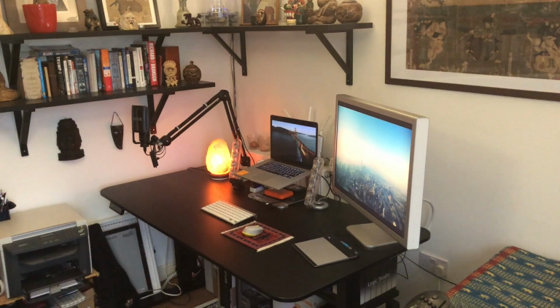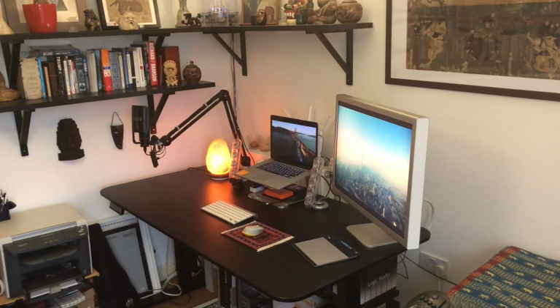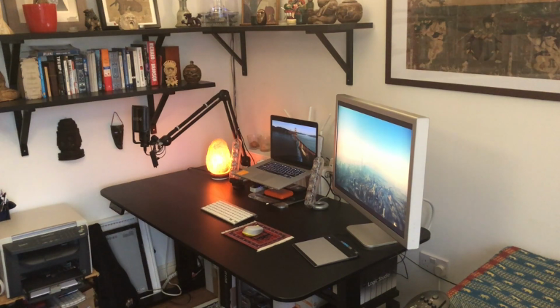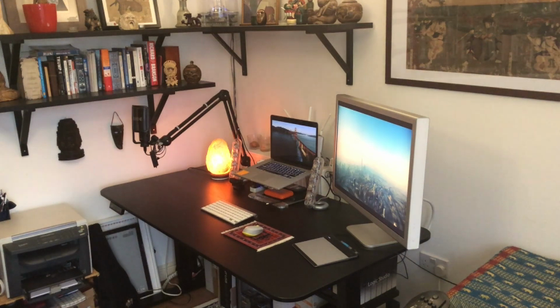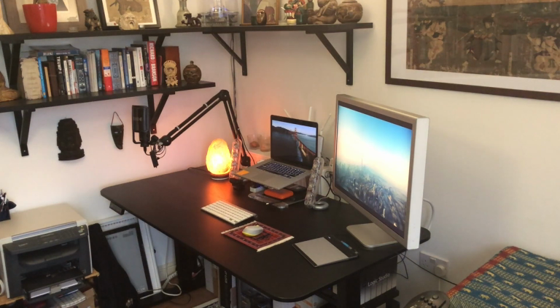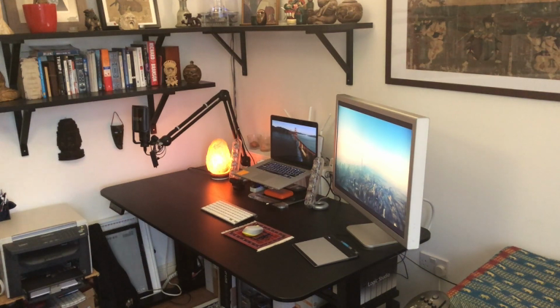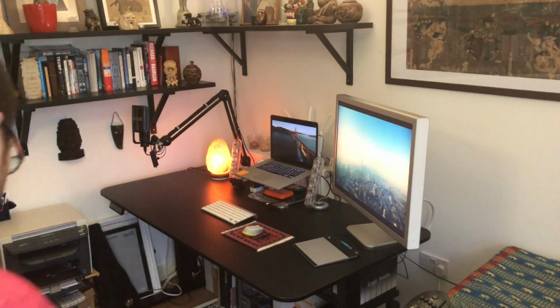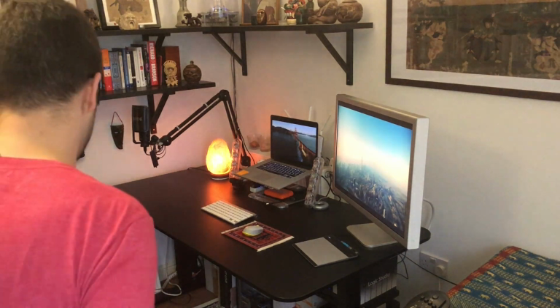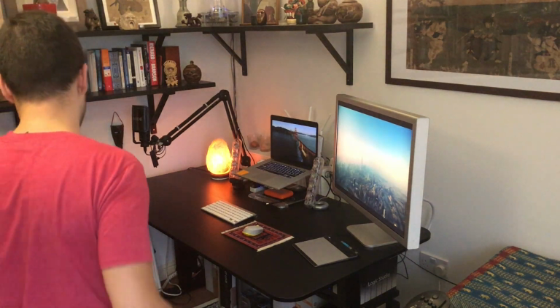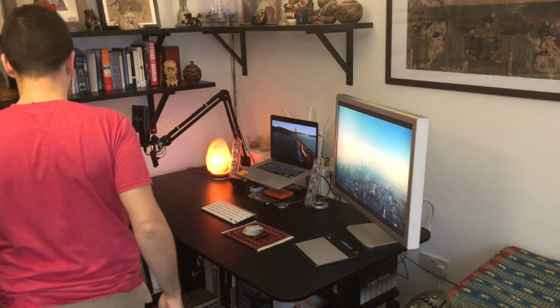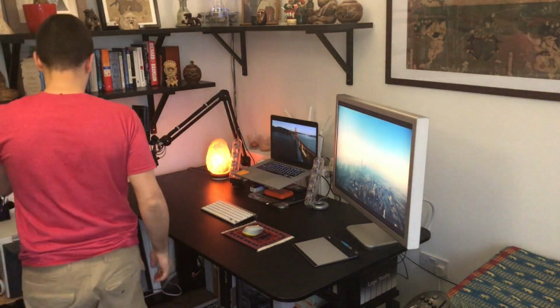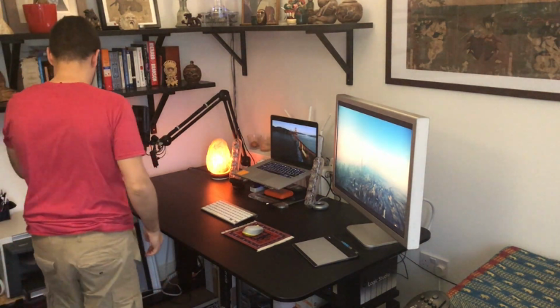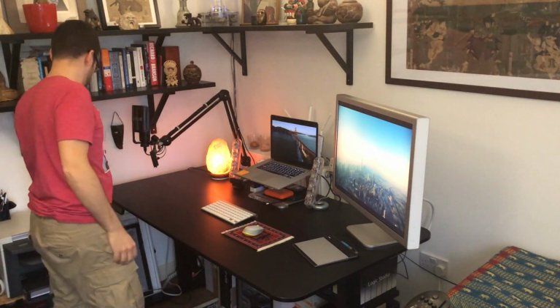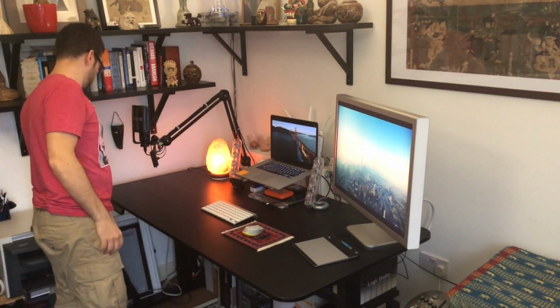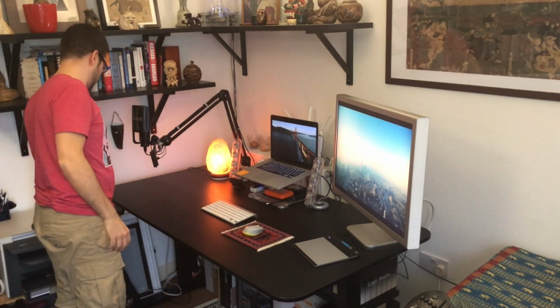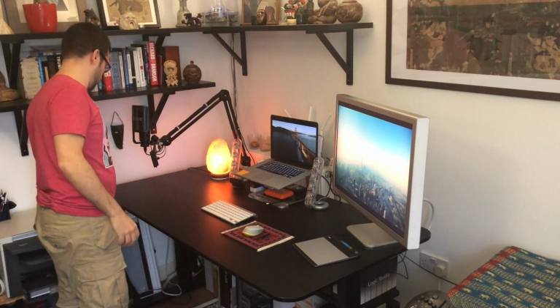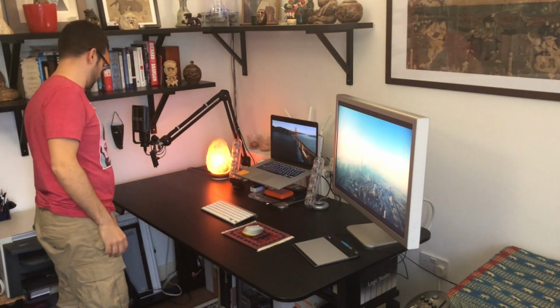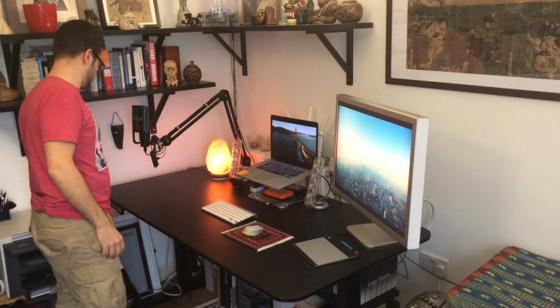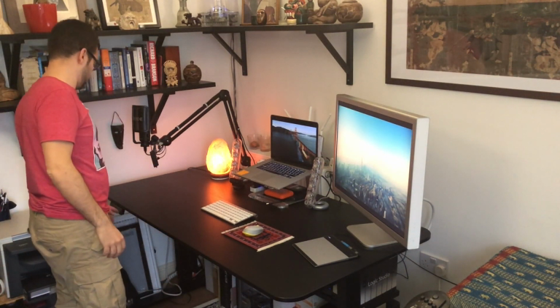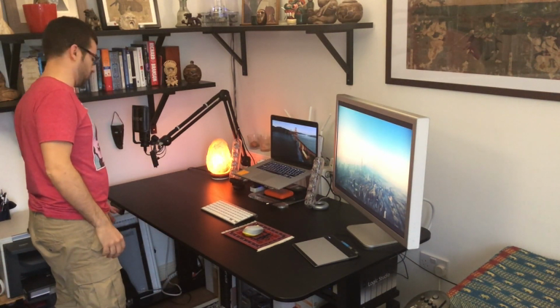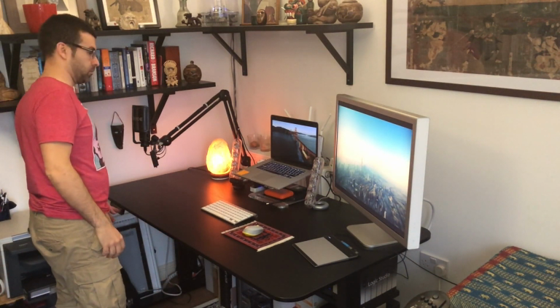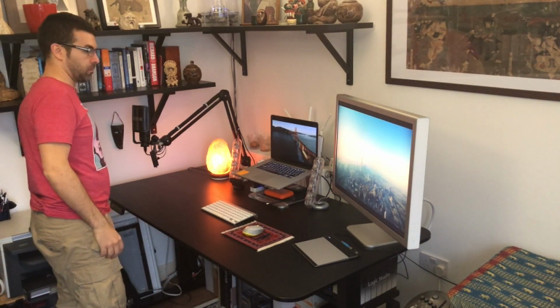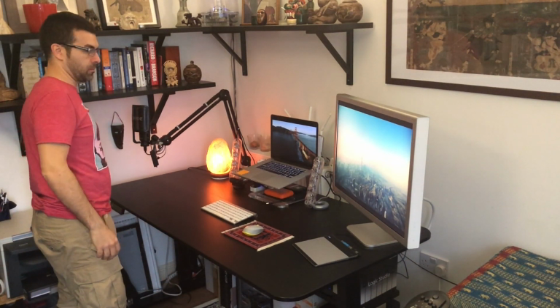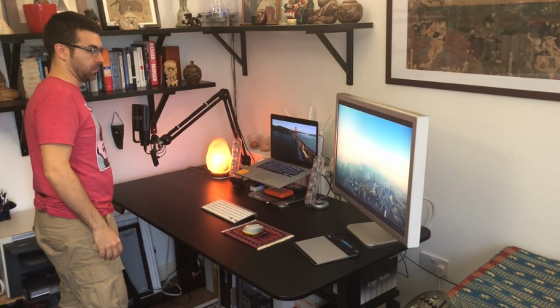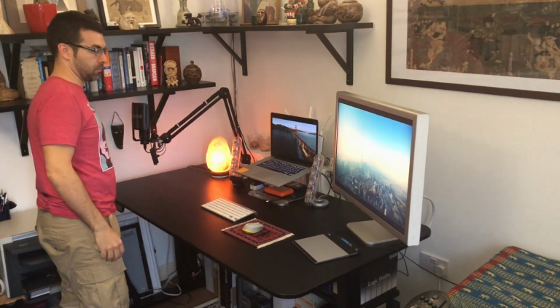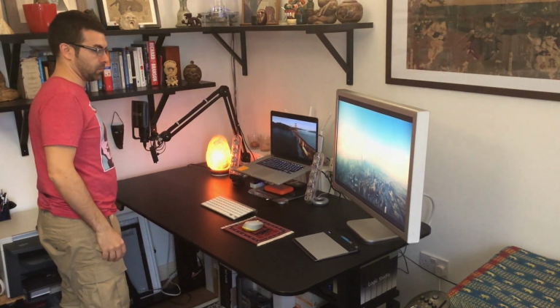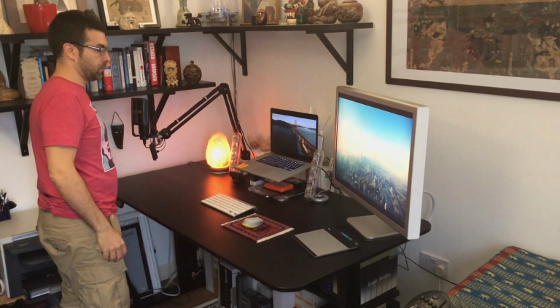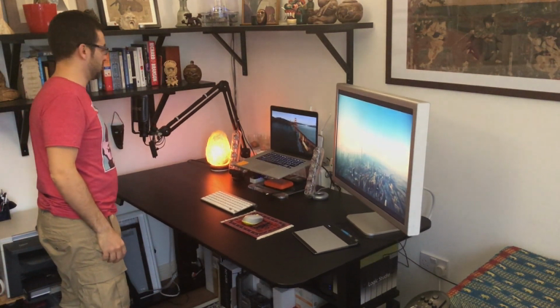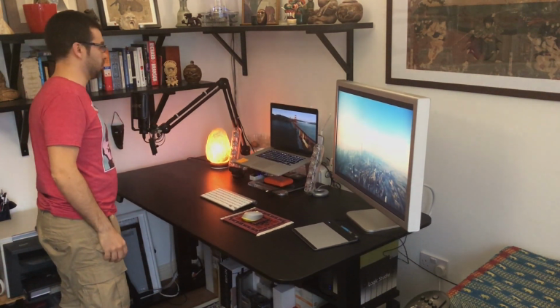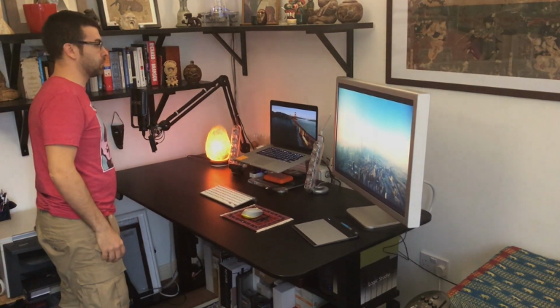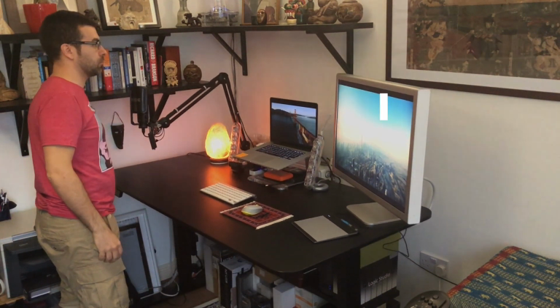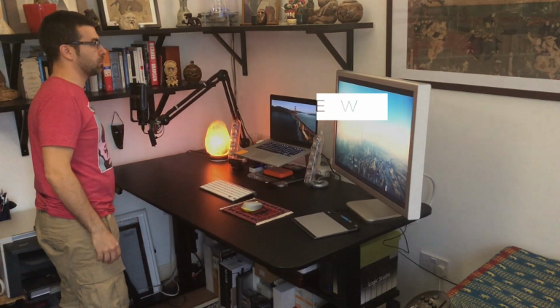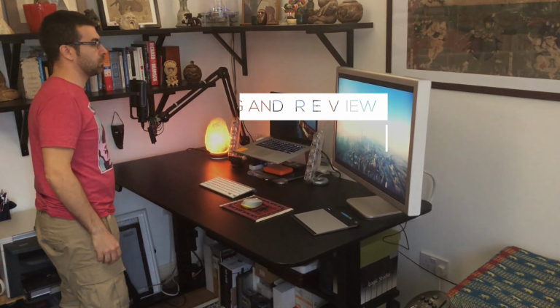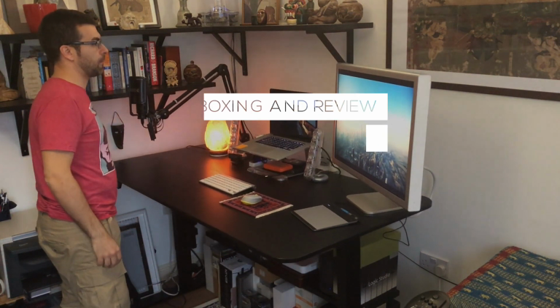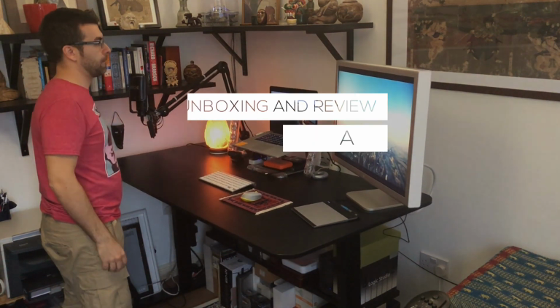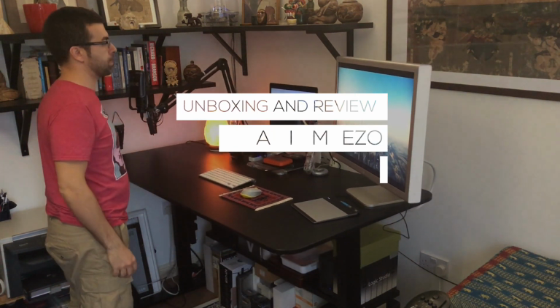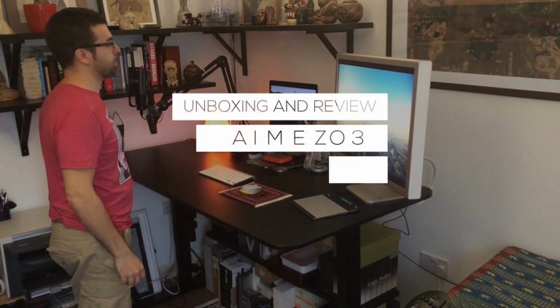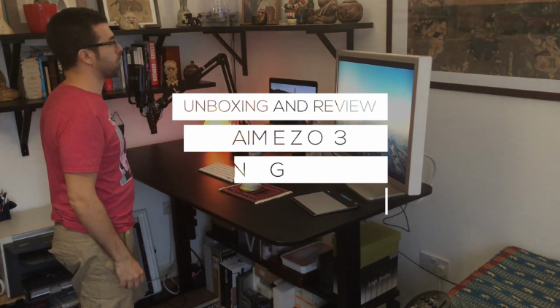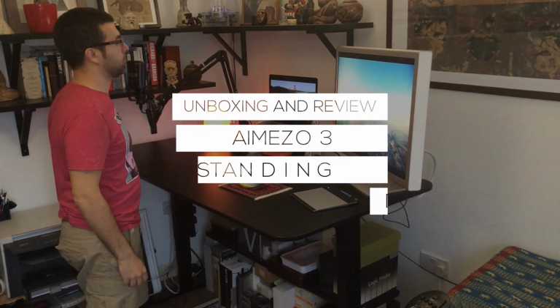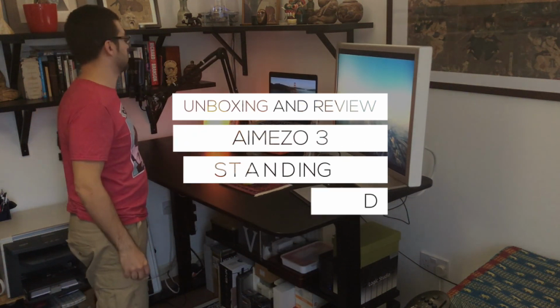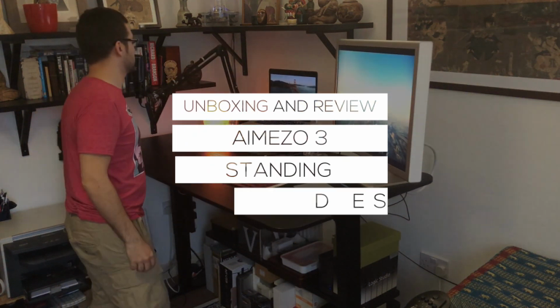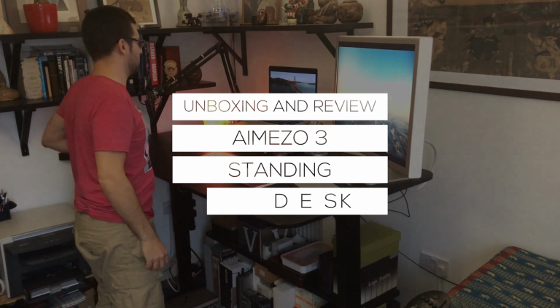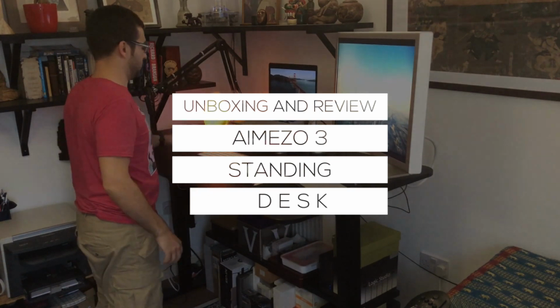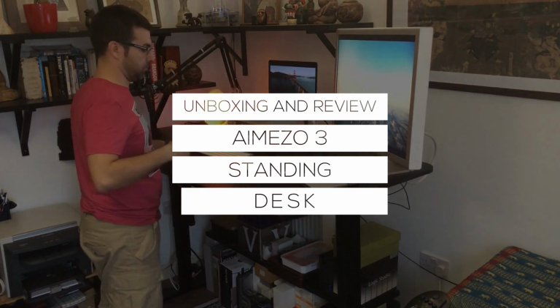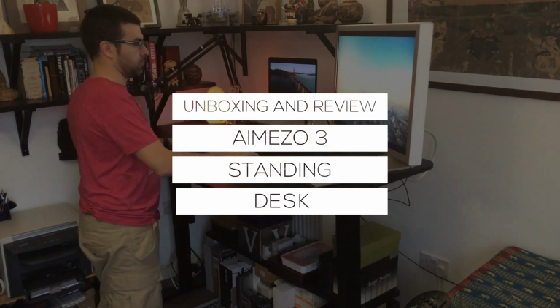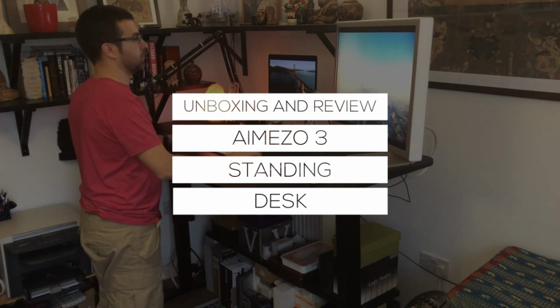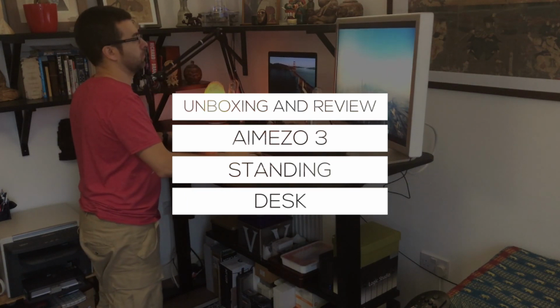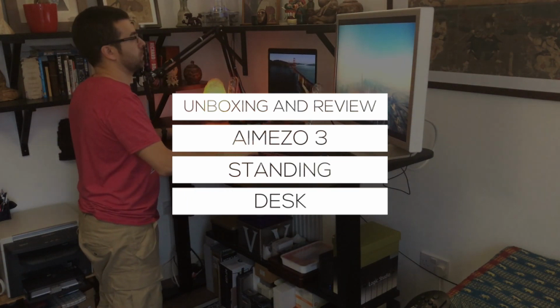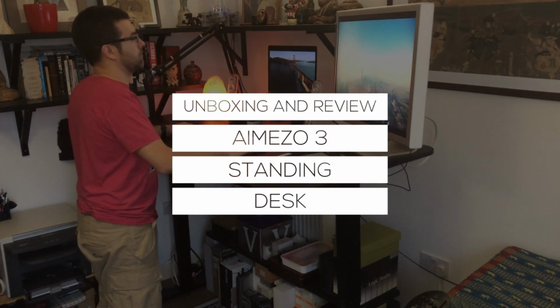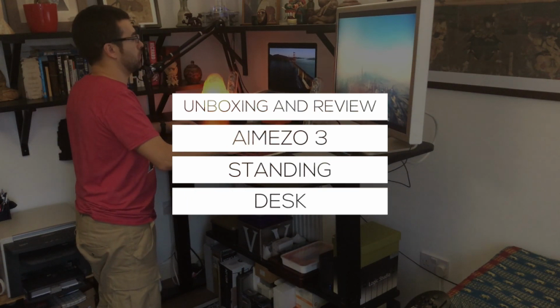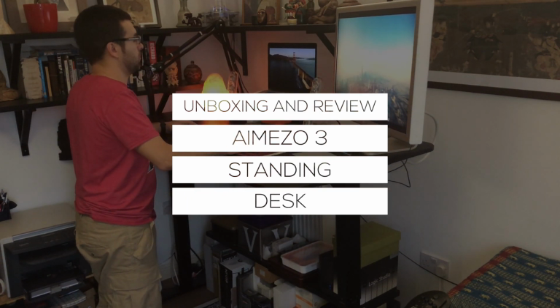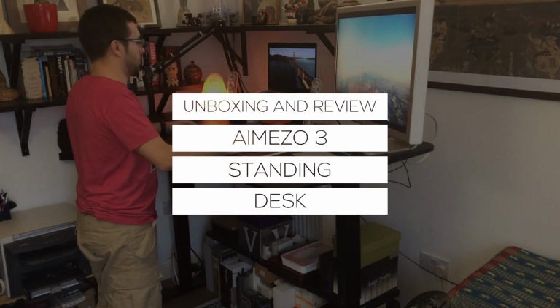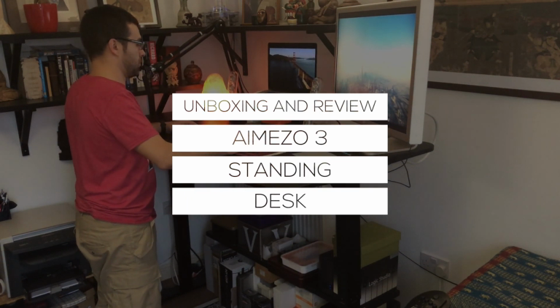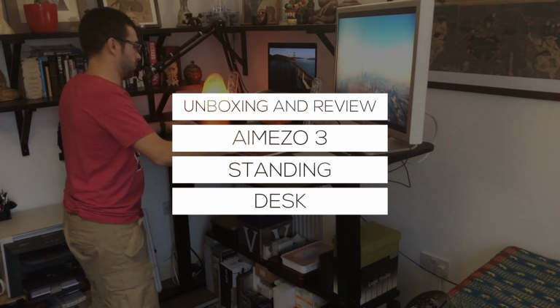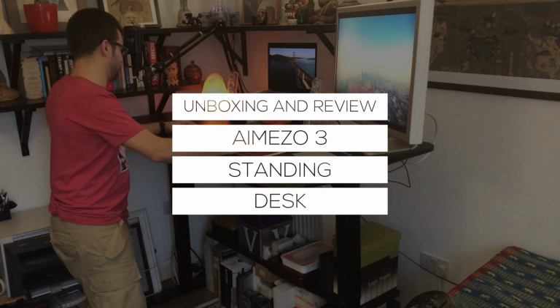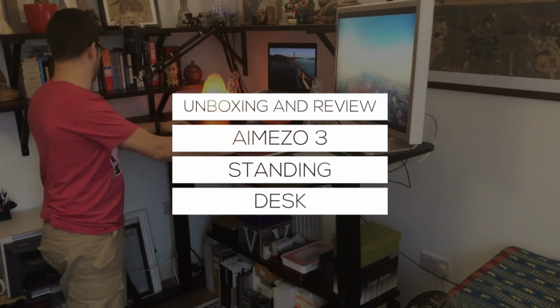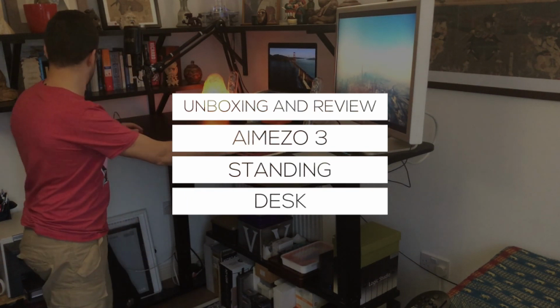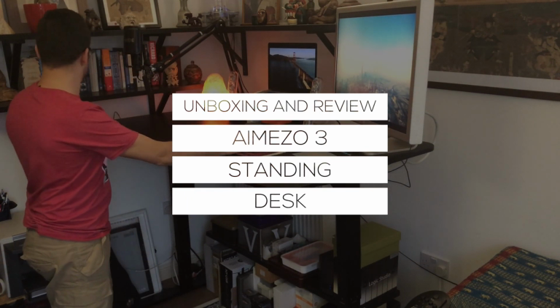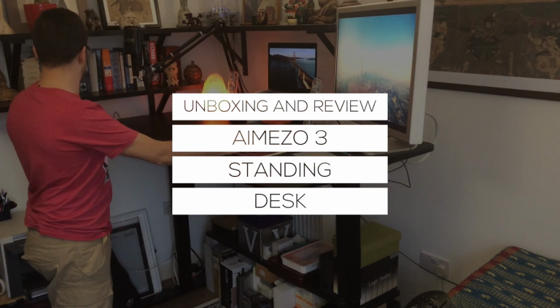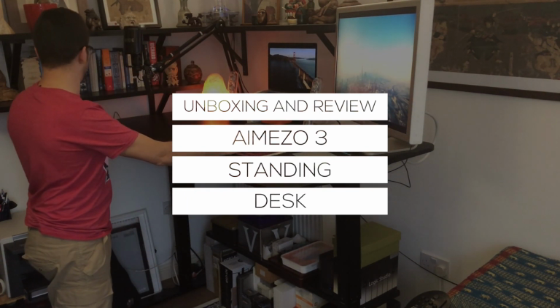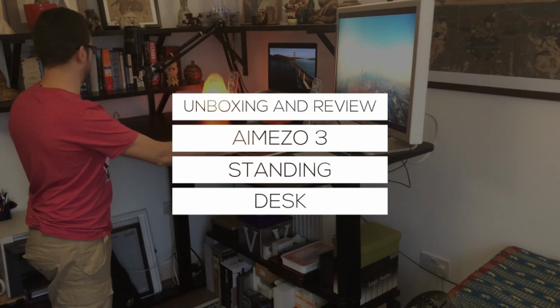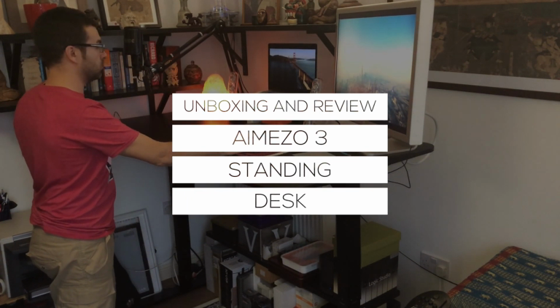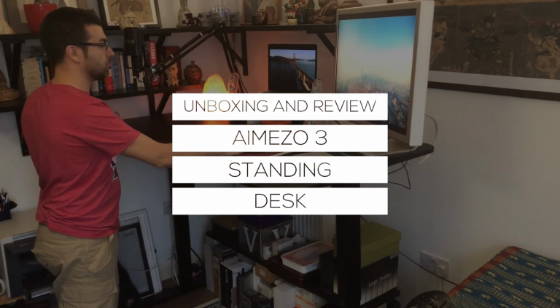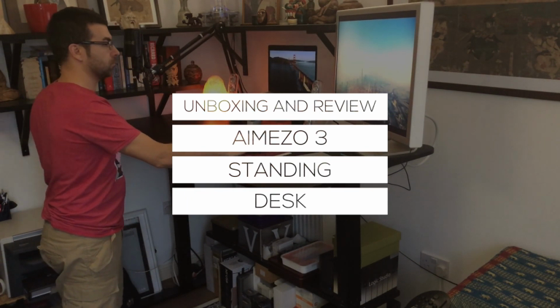Hi, thanks for stopping by. In this video I'm going to unbox and review the iMISO 3 standing desk. I hope you enjoy it.